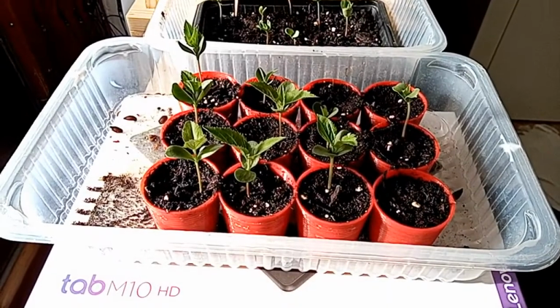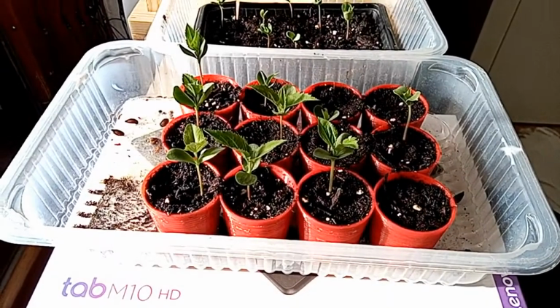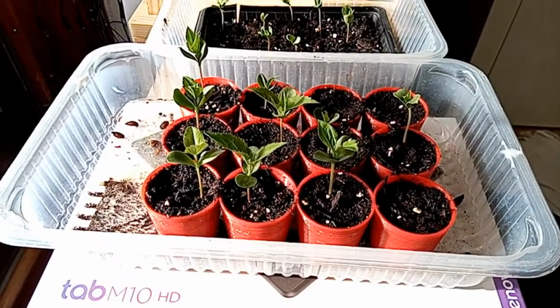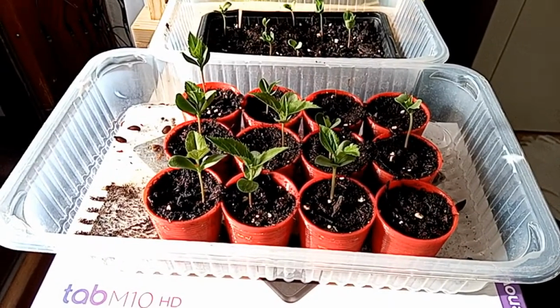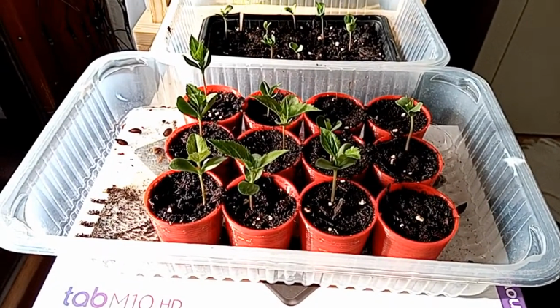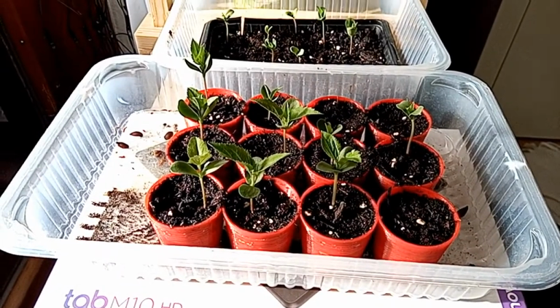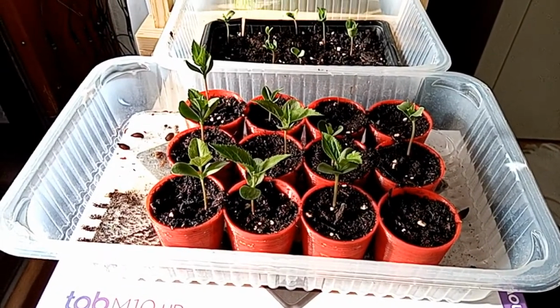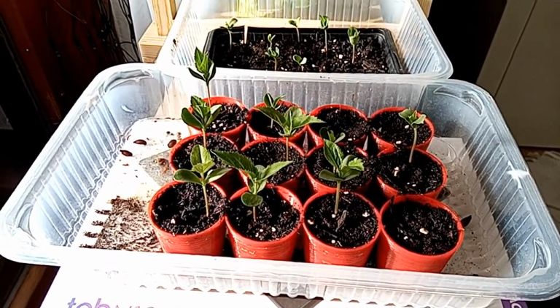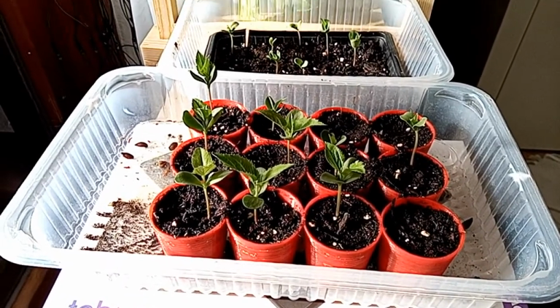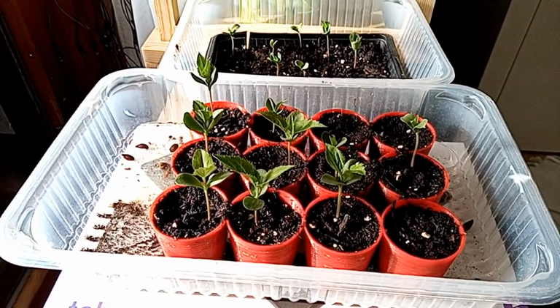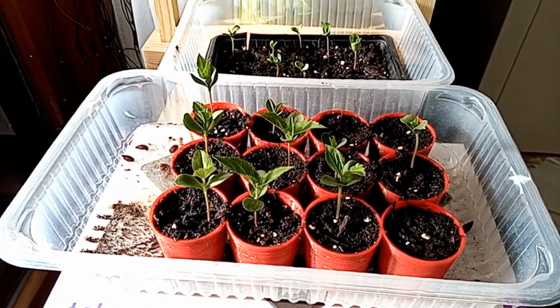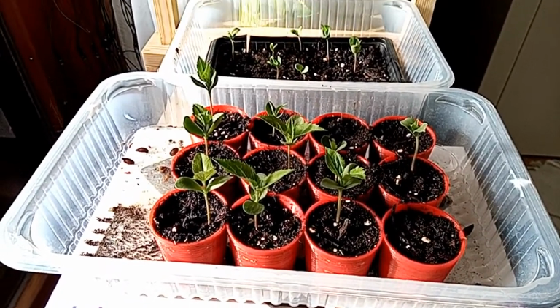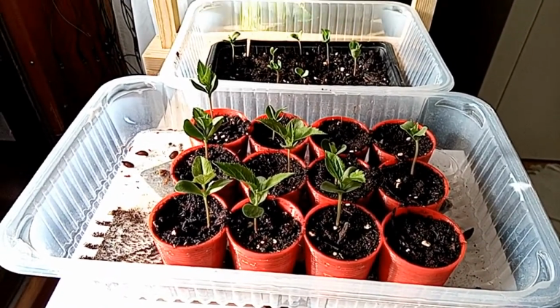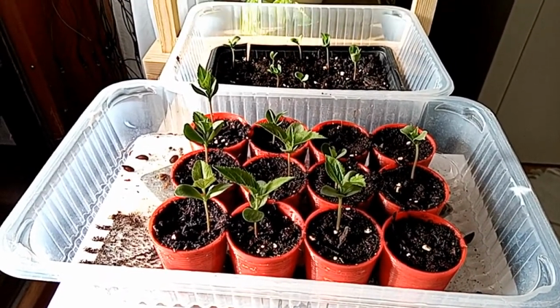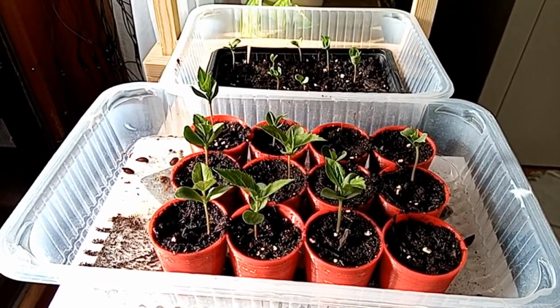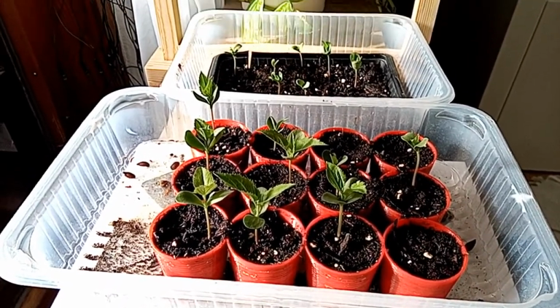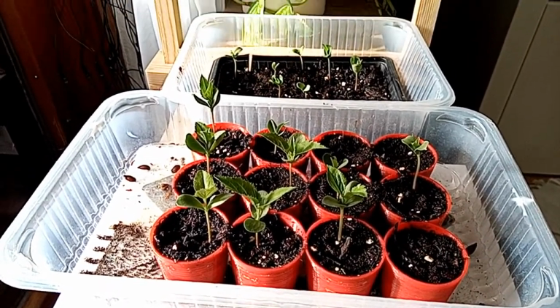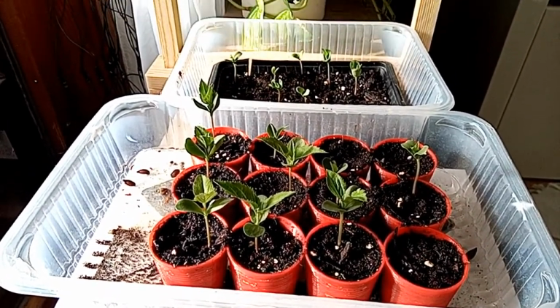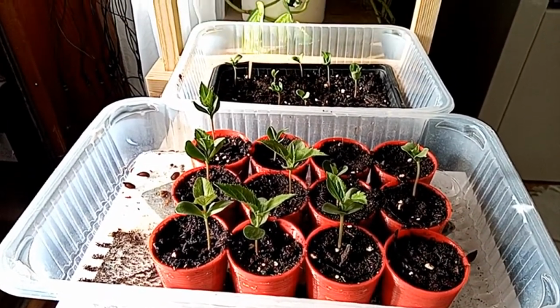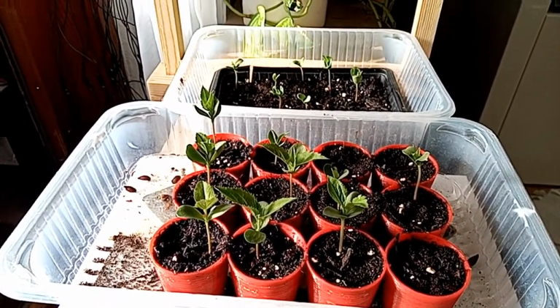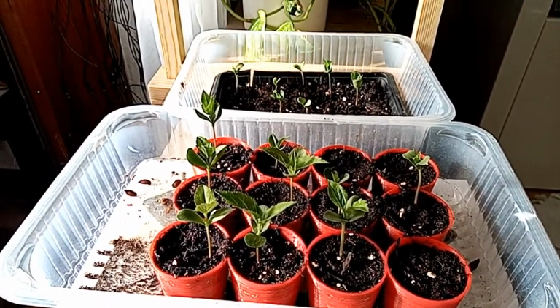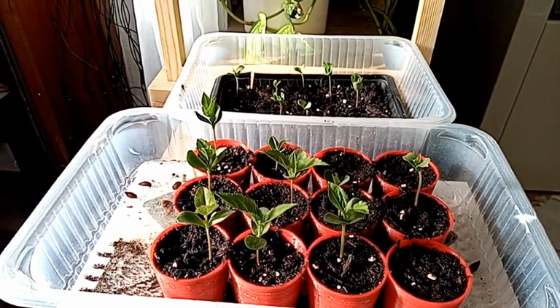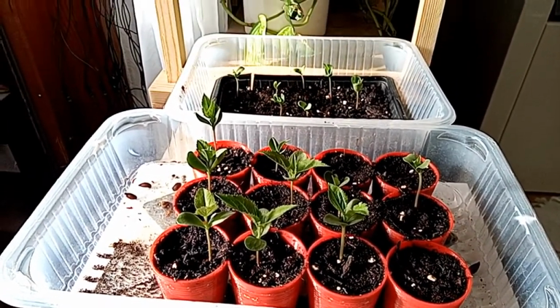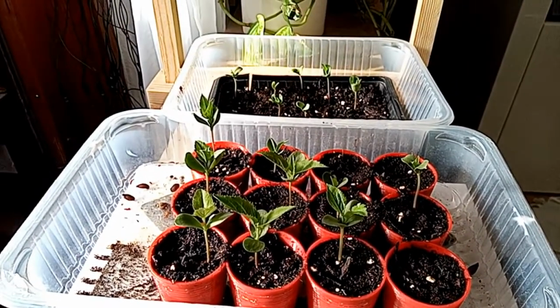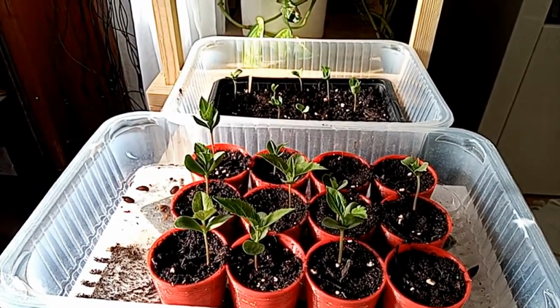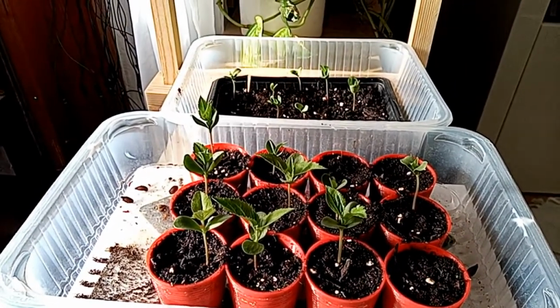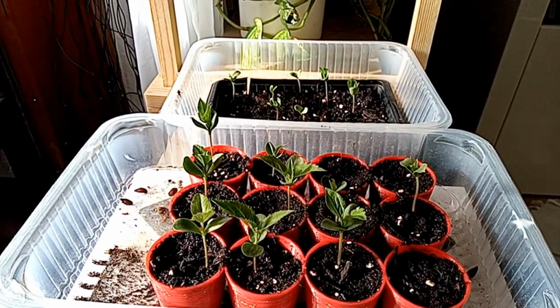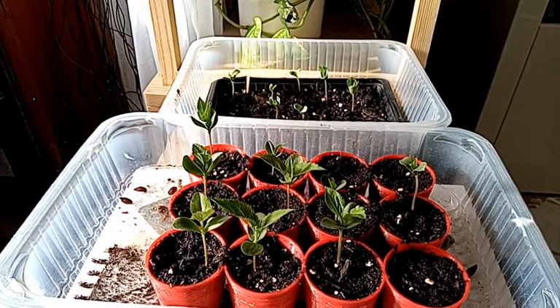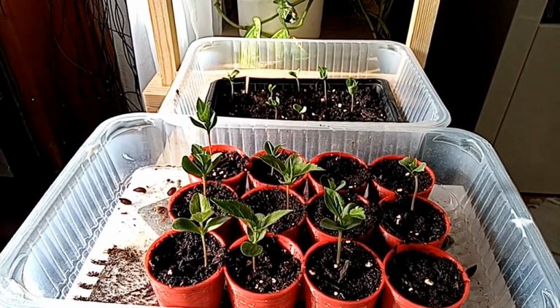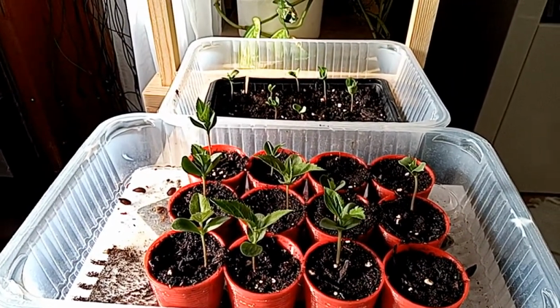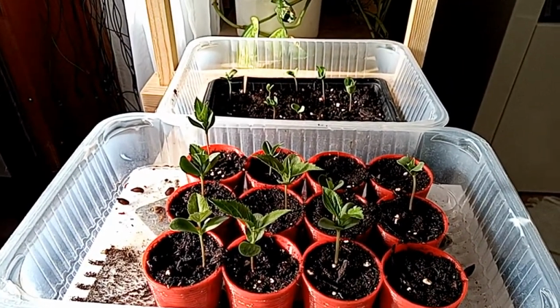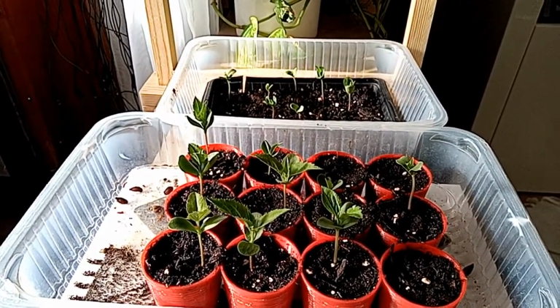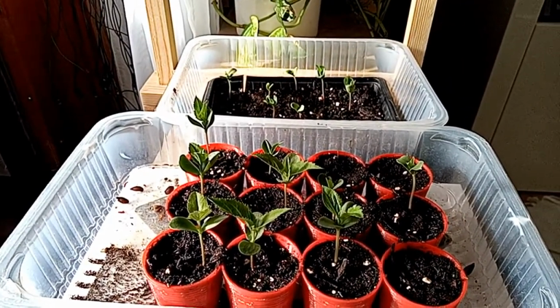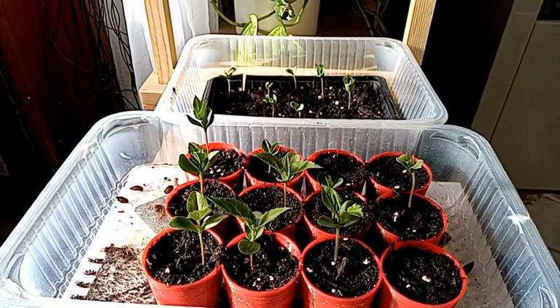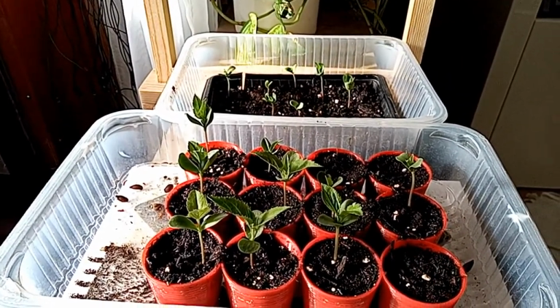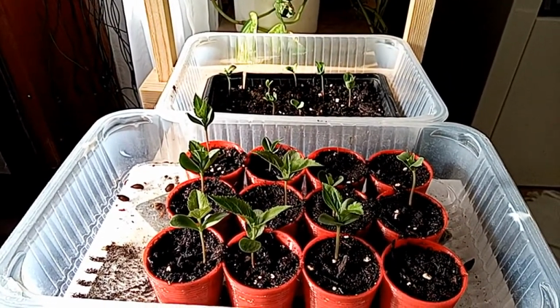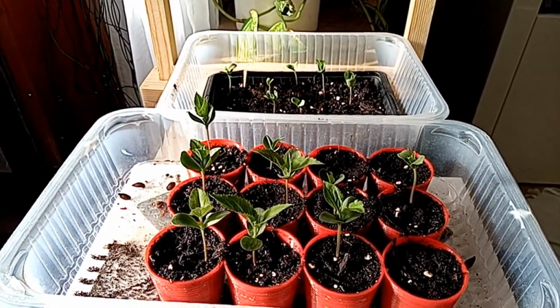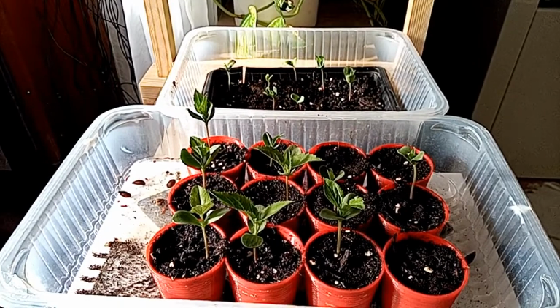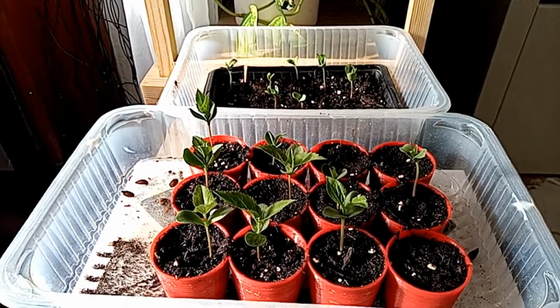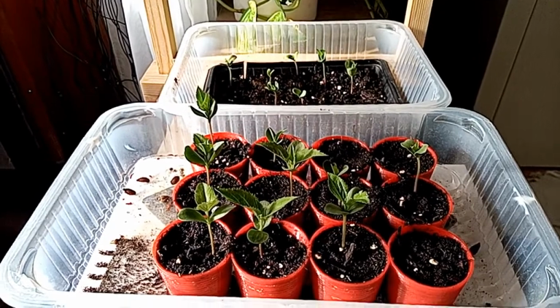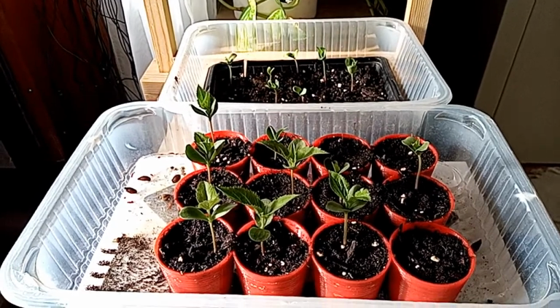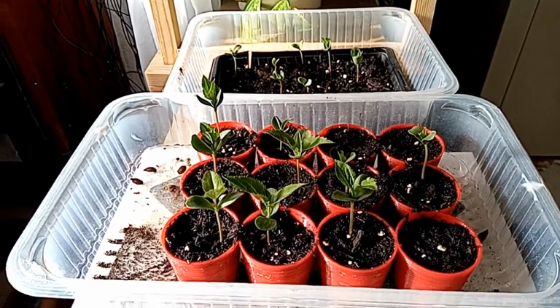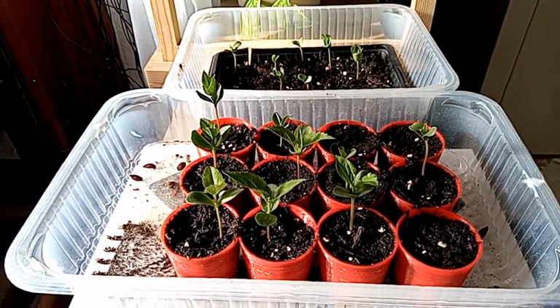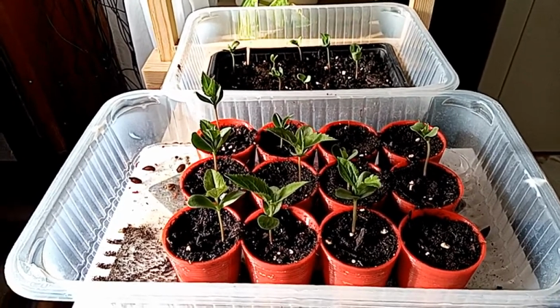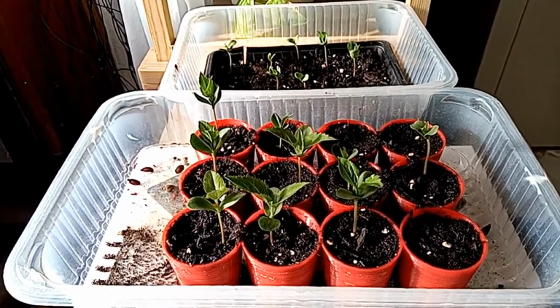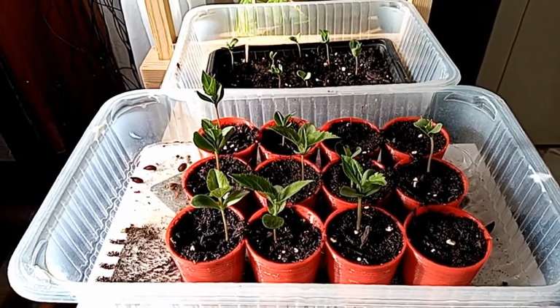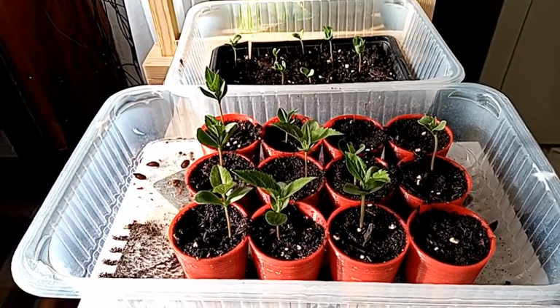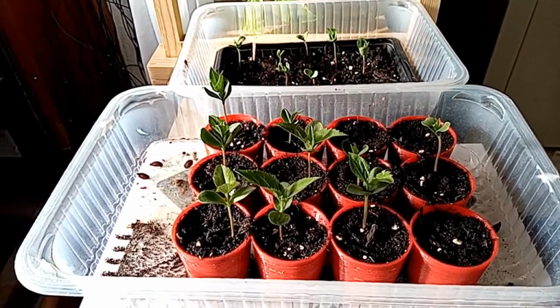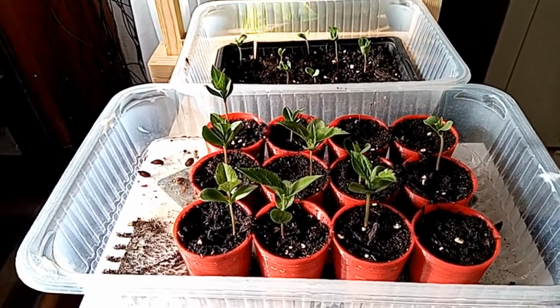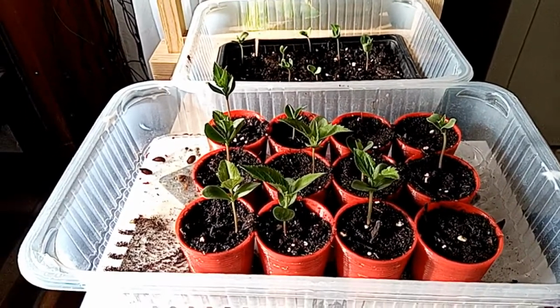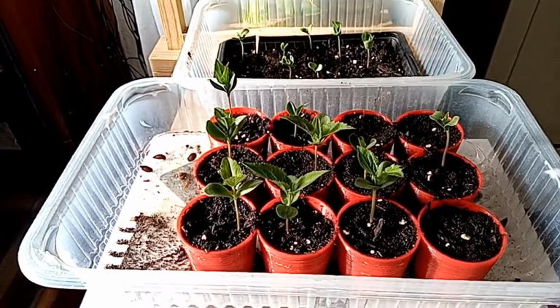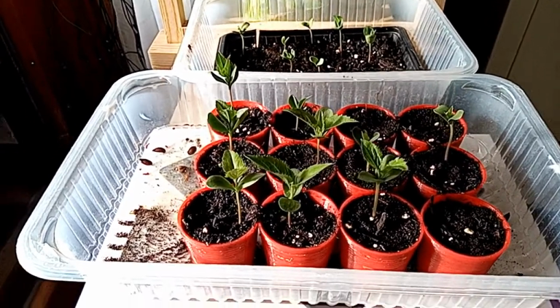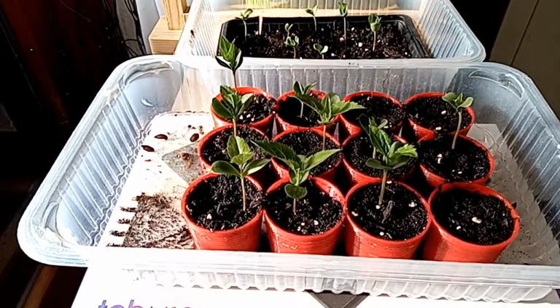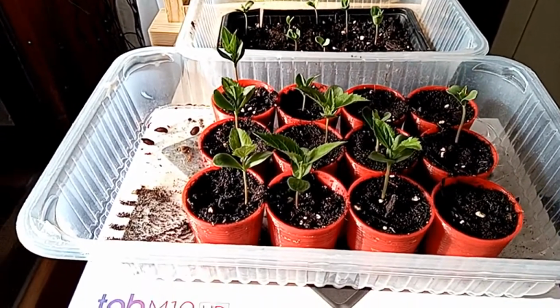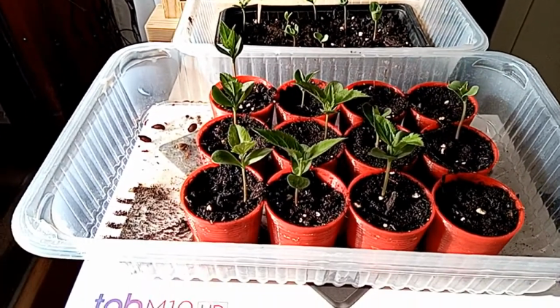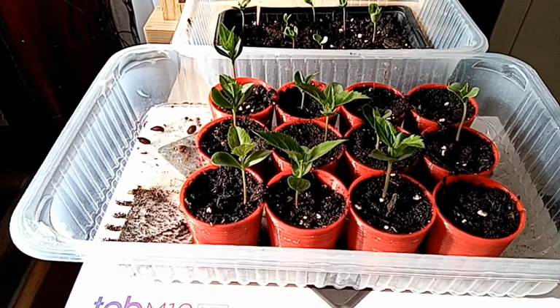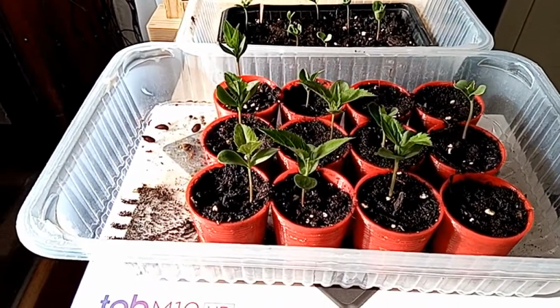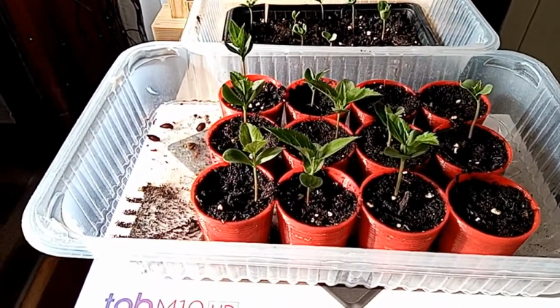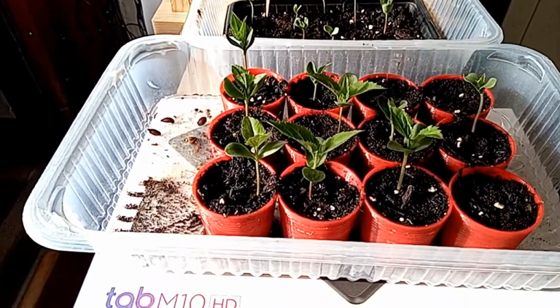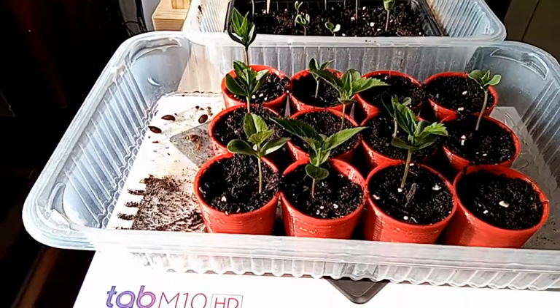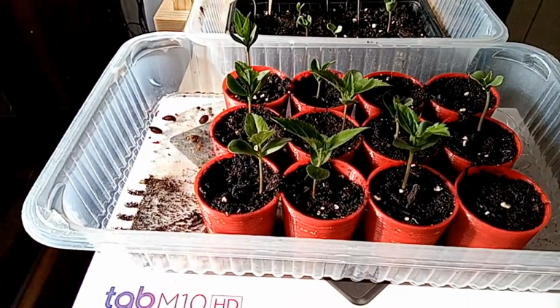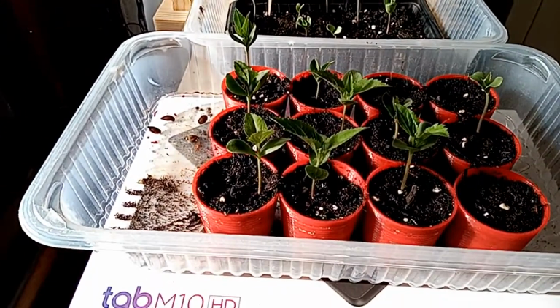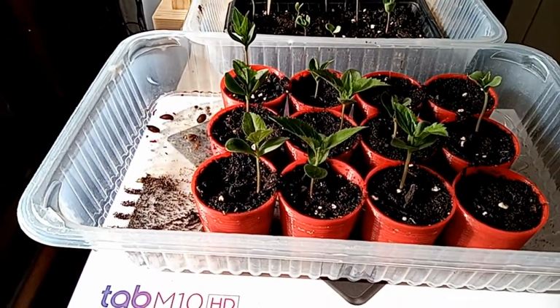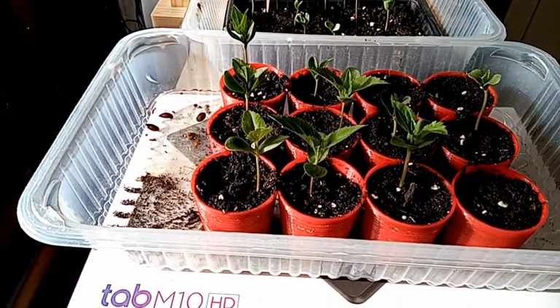Another week has passed and the apple trees have been growing for three weeks now. The remaining seeds have also started to grow and are doing pretty well.